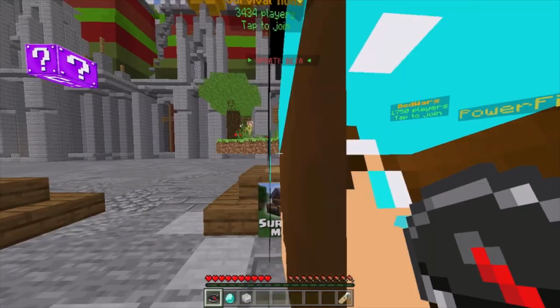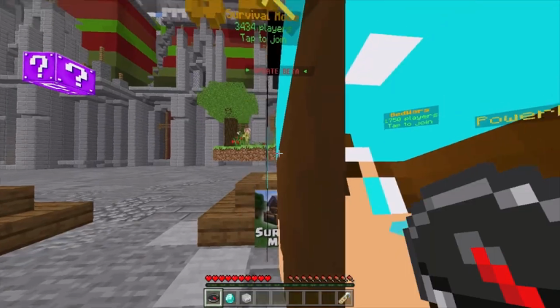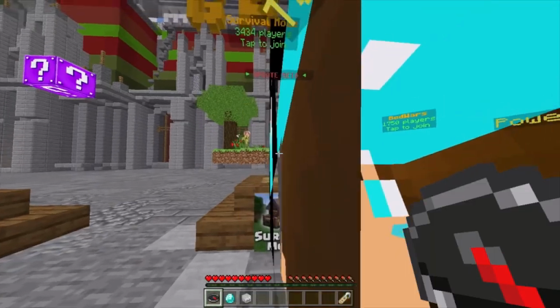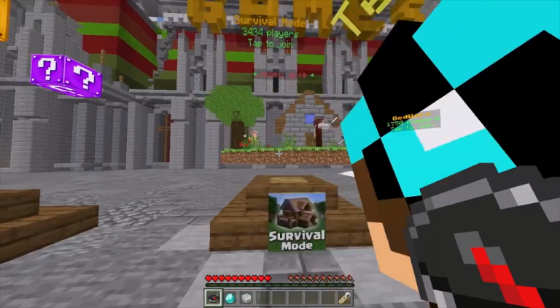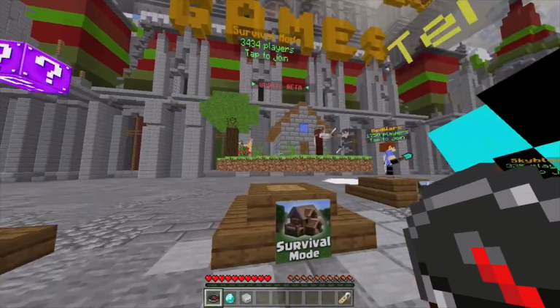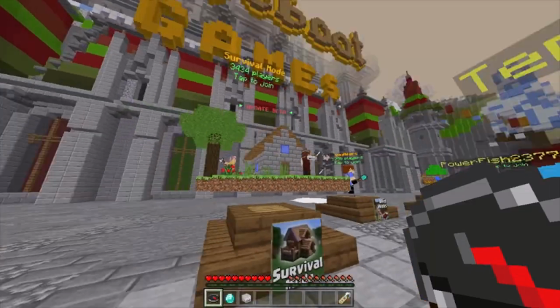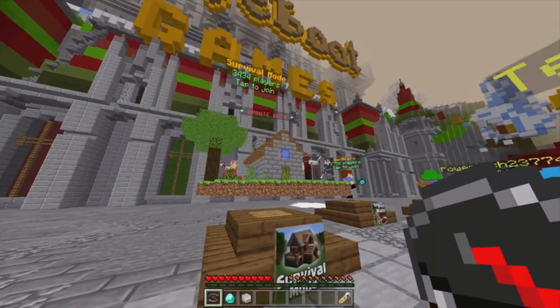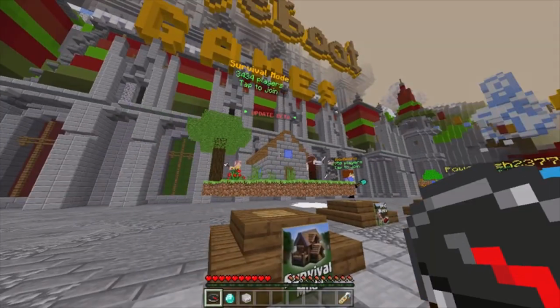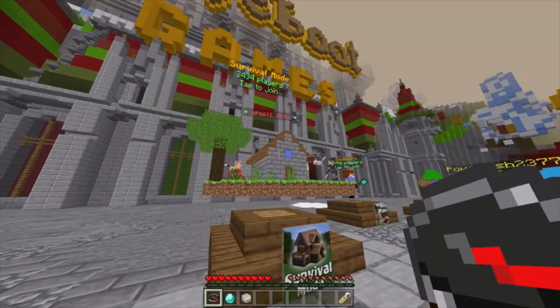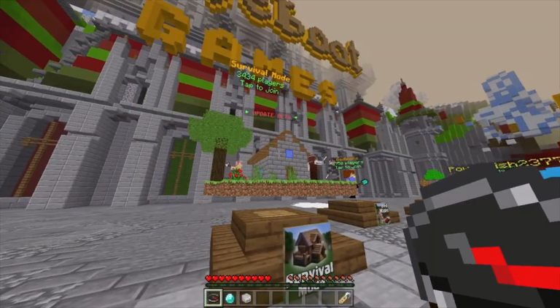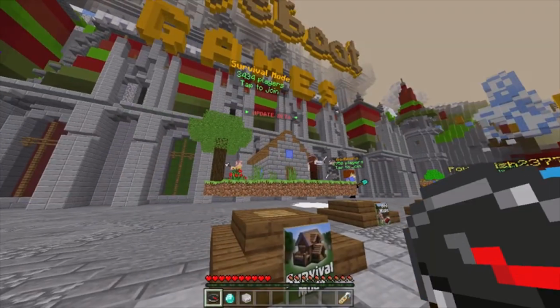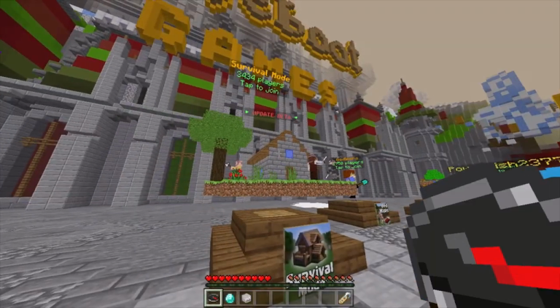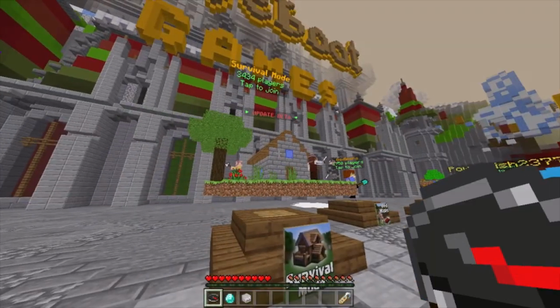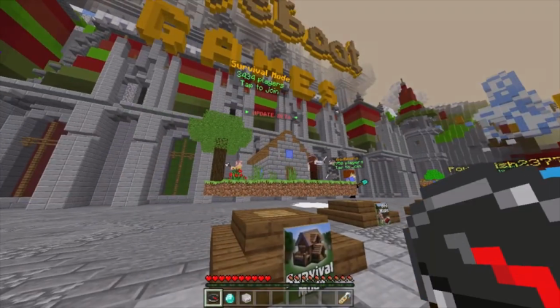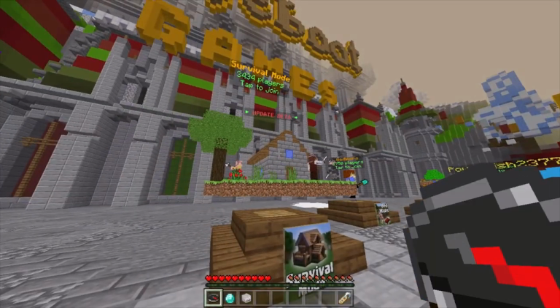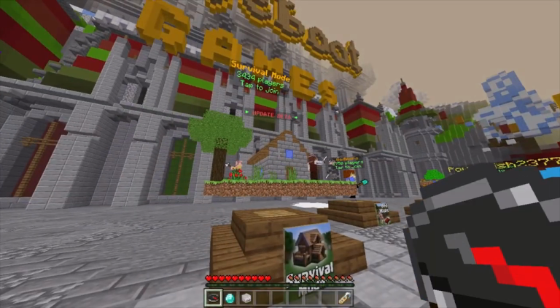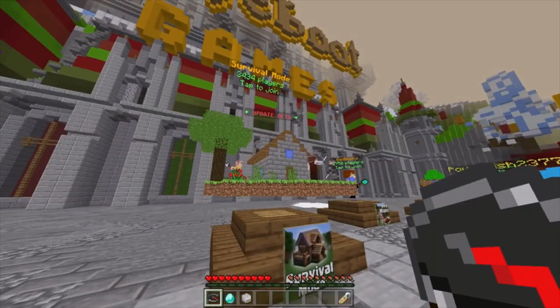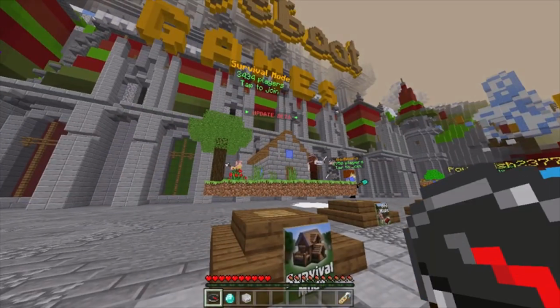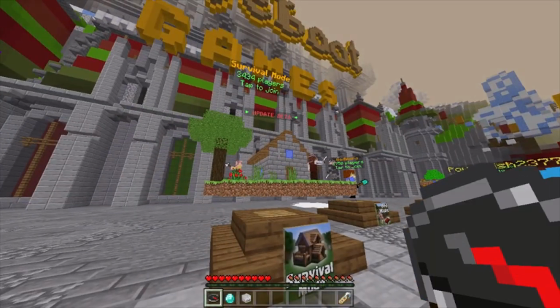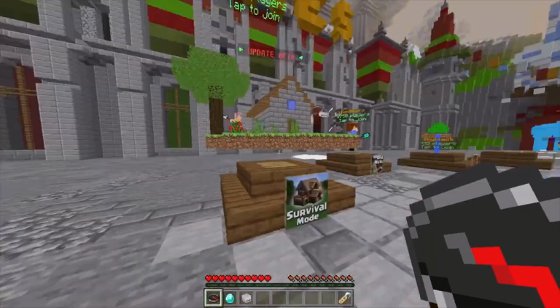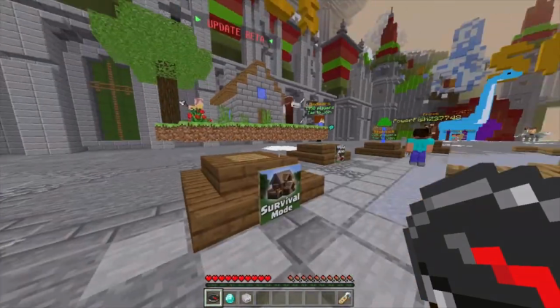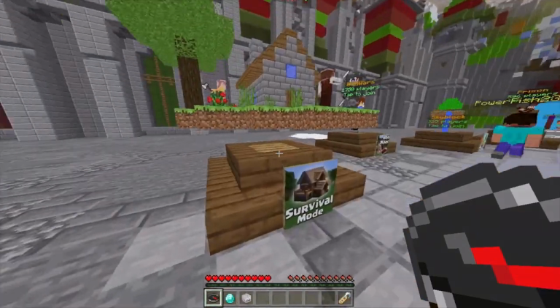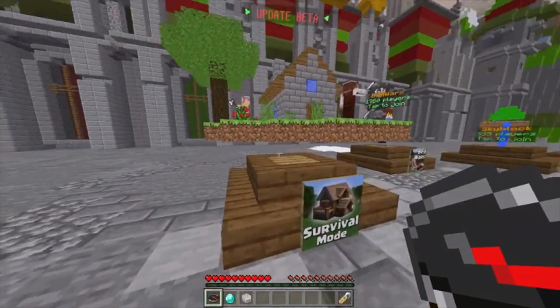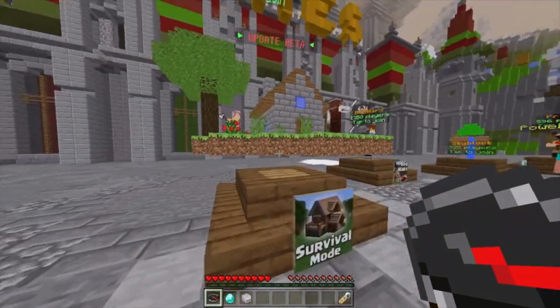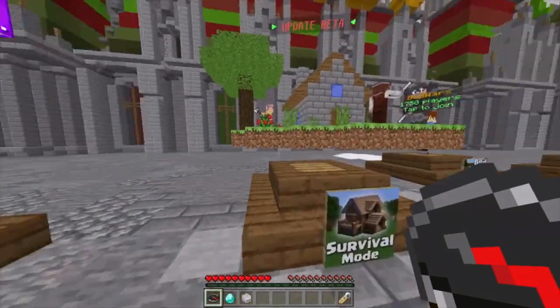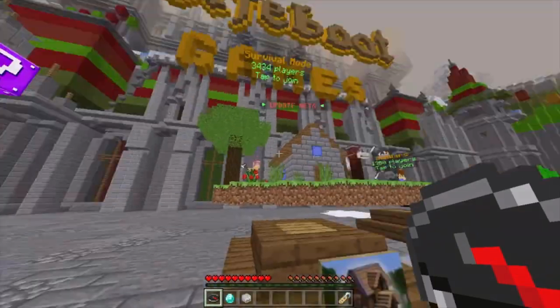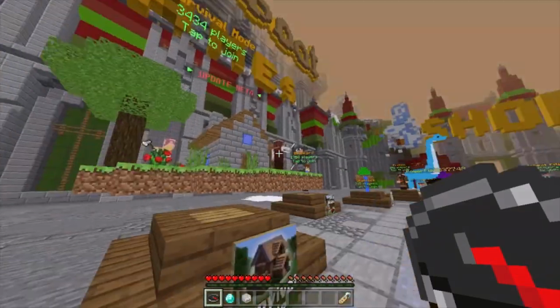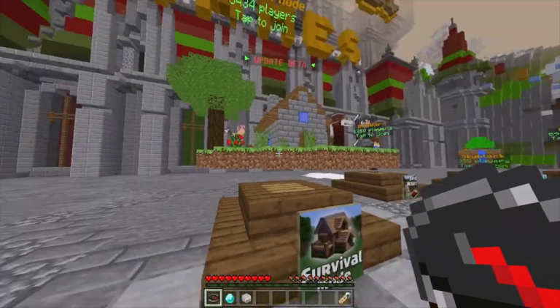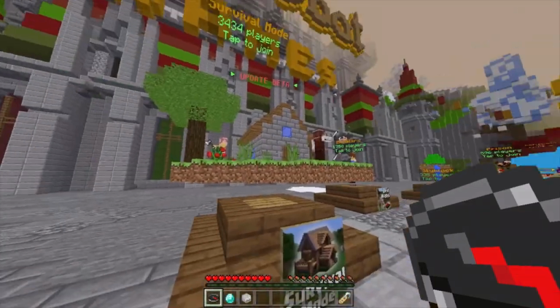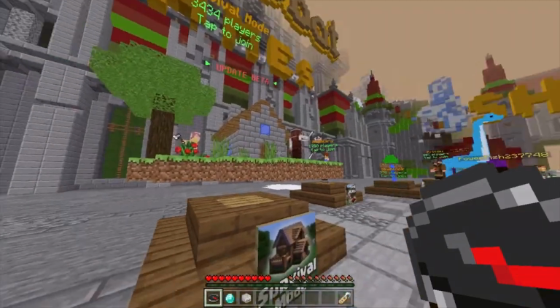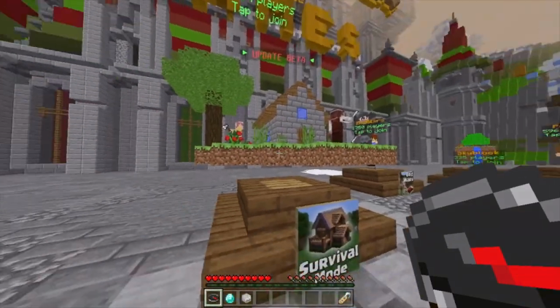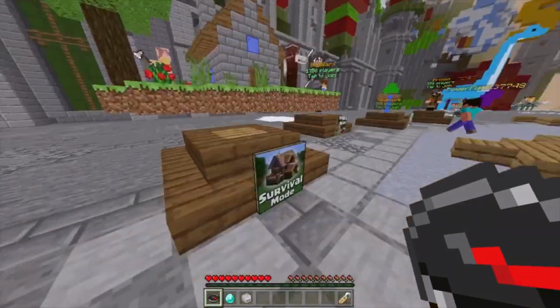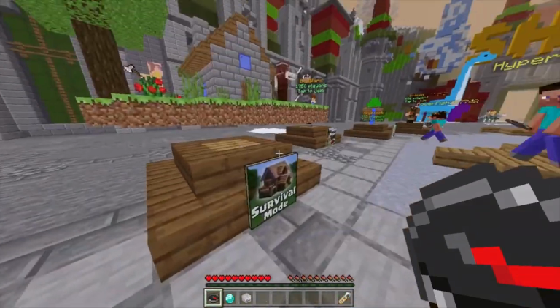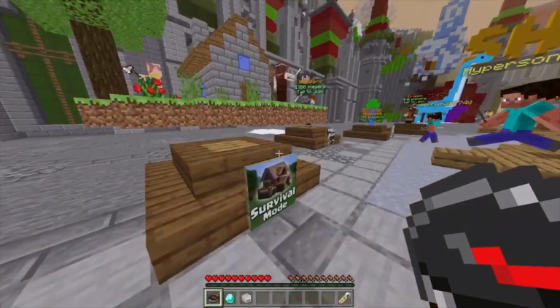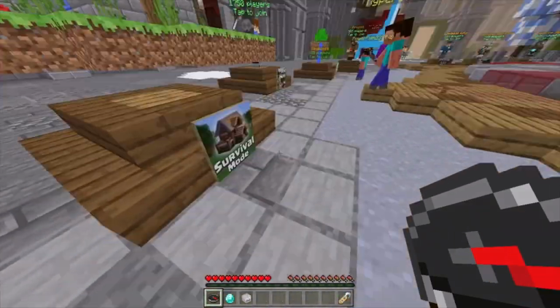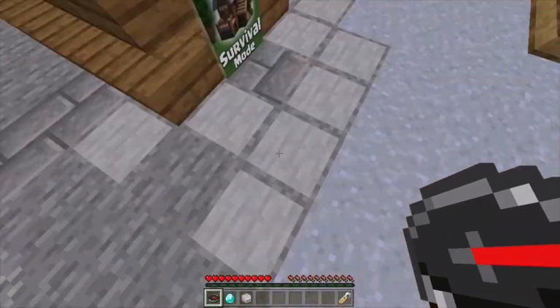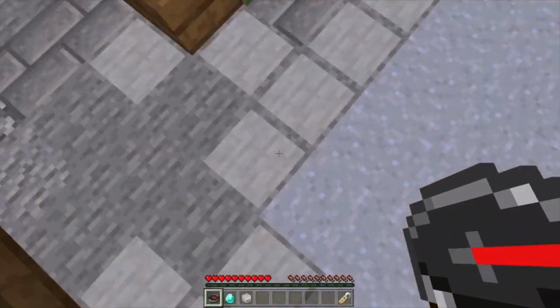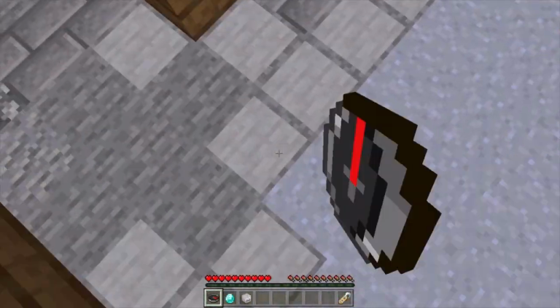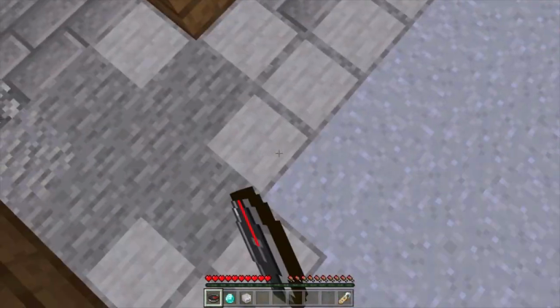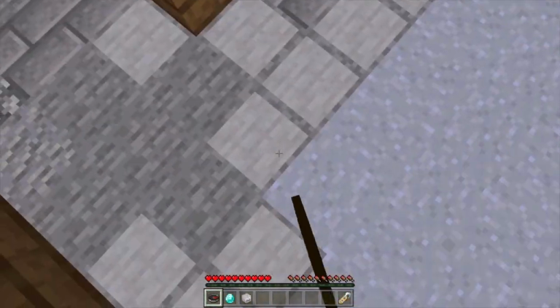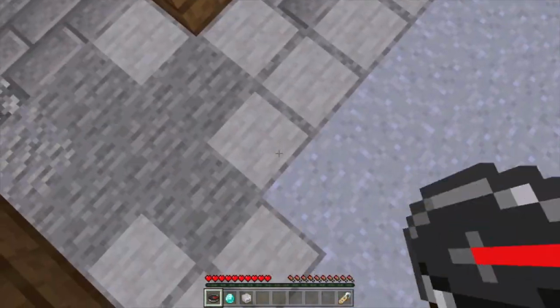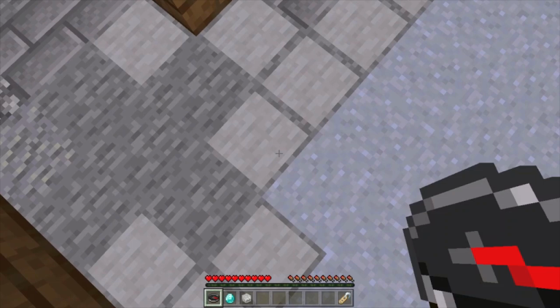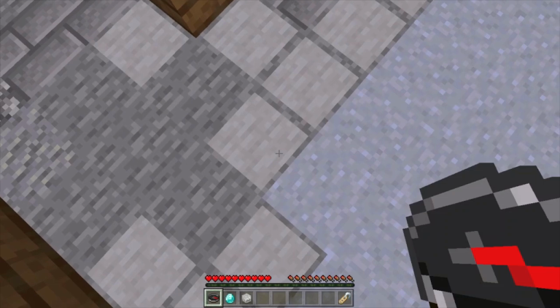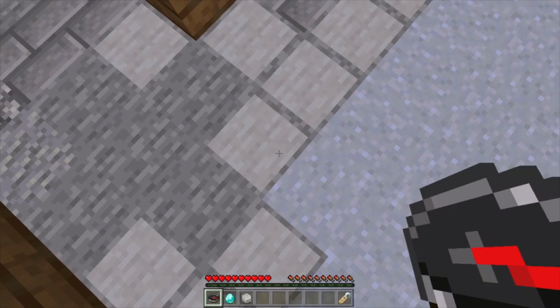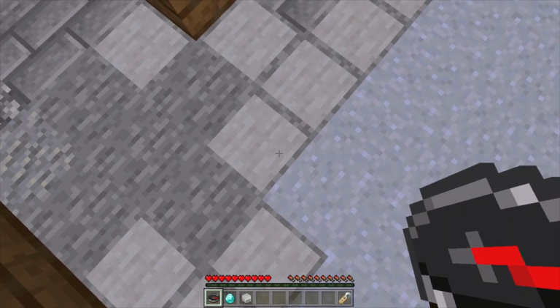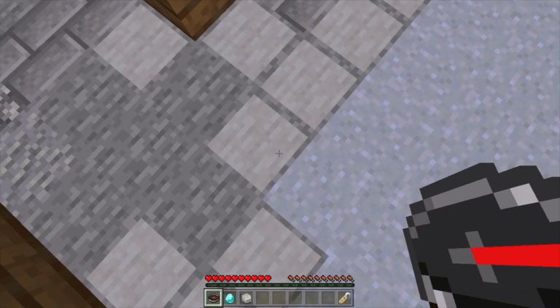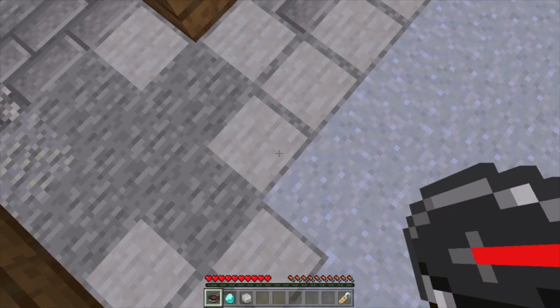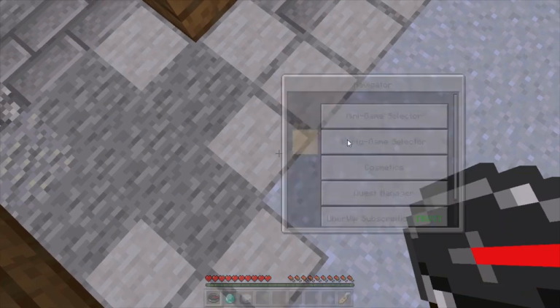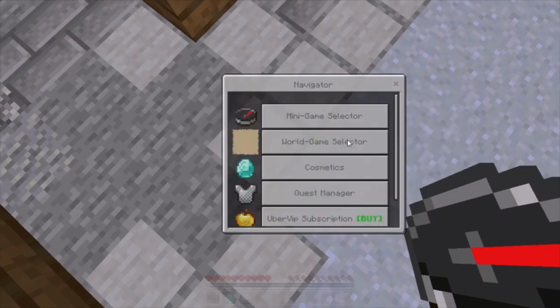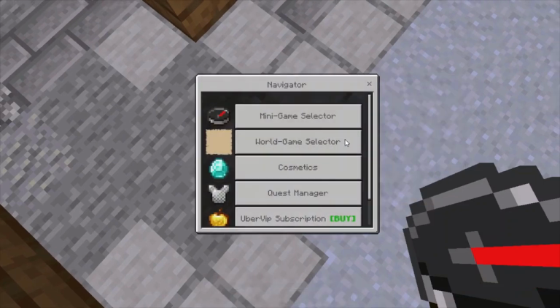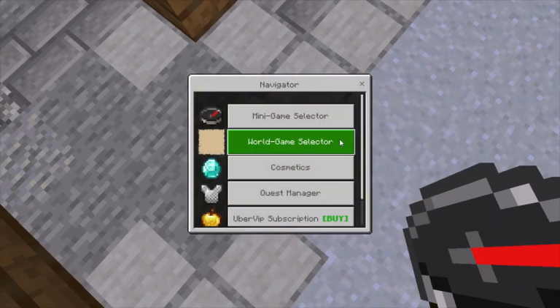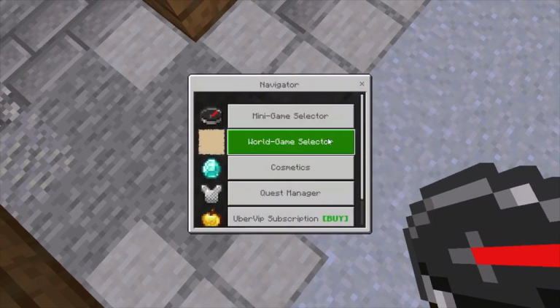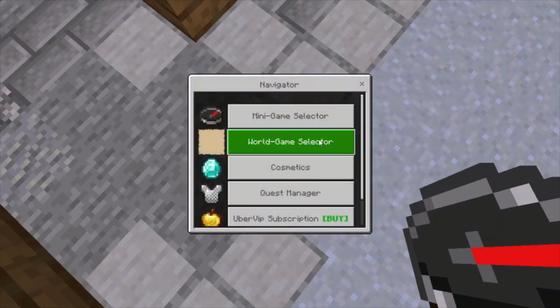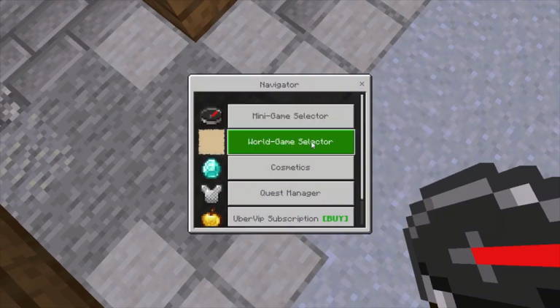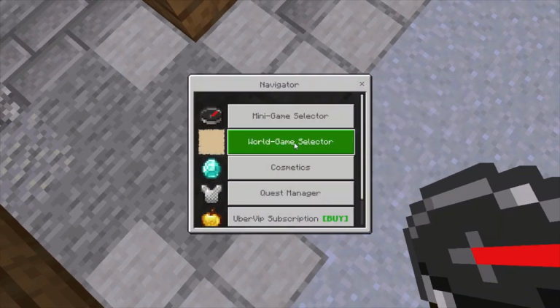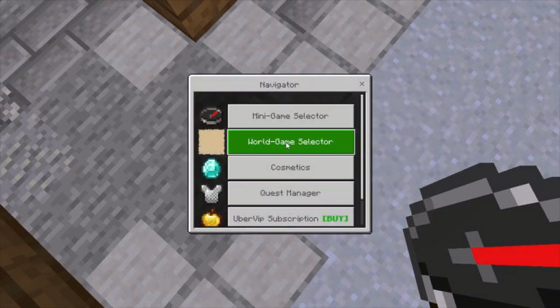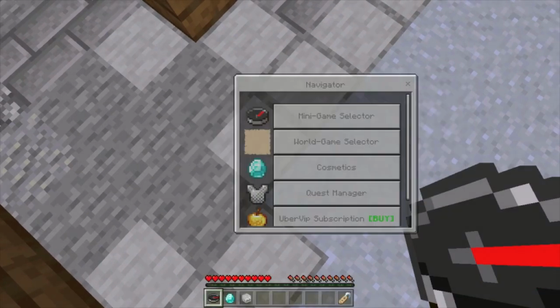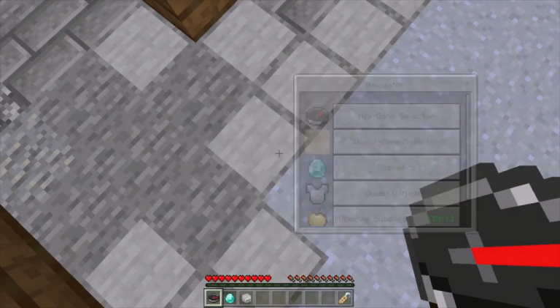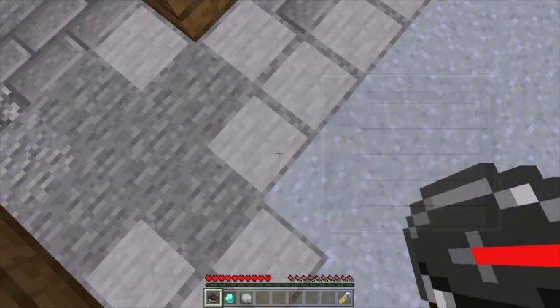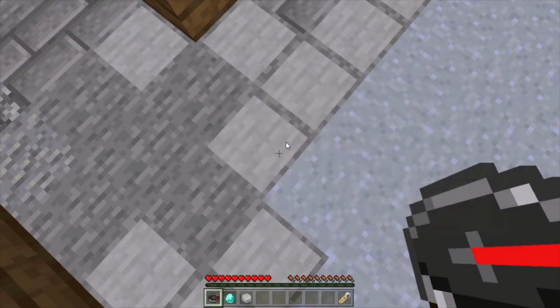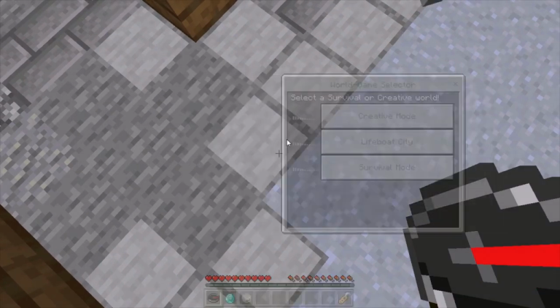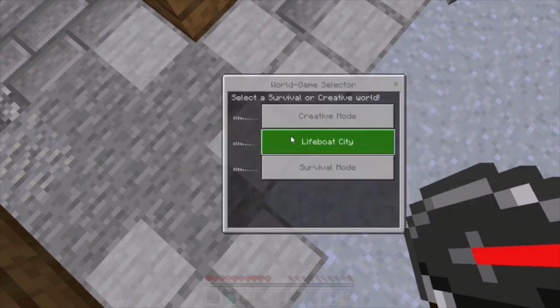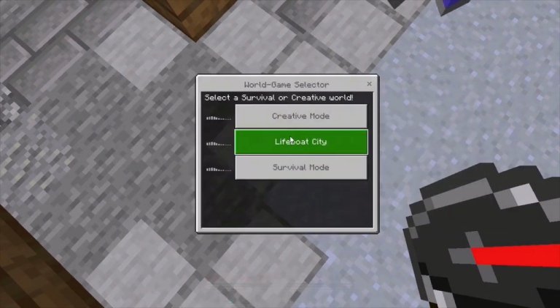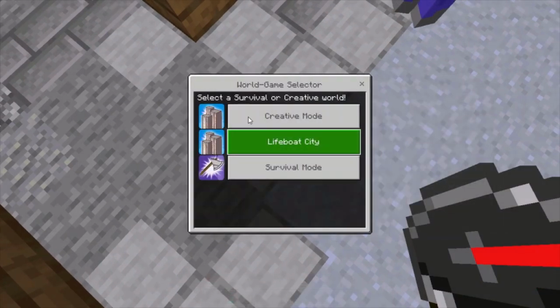Firstly, in order to join survival mode, you can either click on this icon here, or you can do it through the compass in your hotbar.